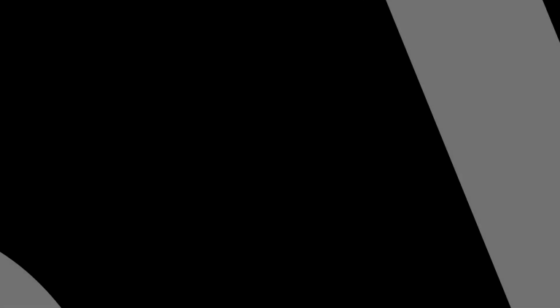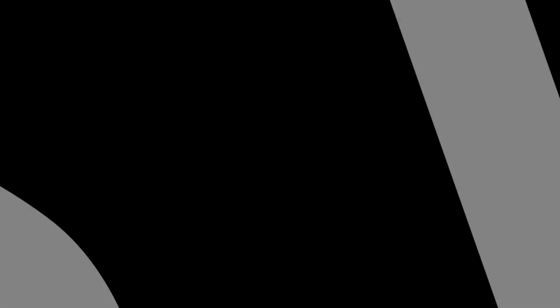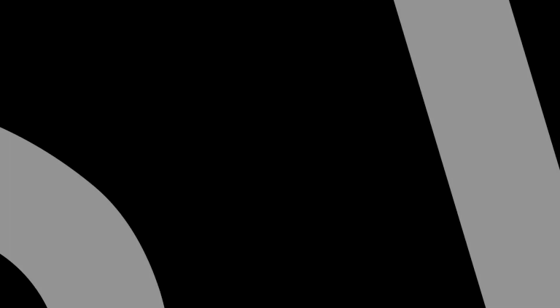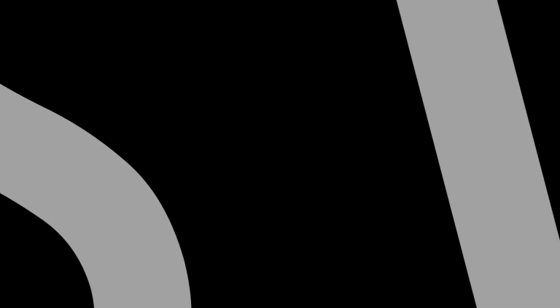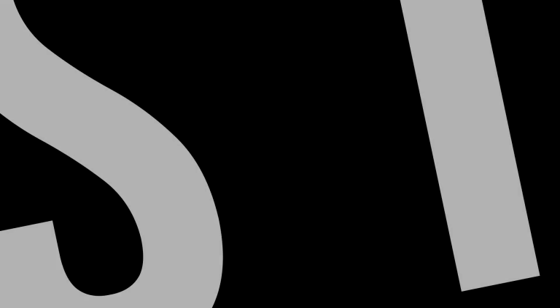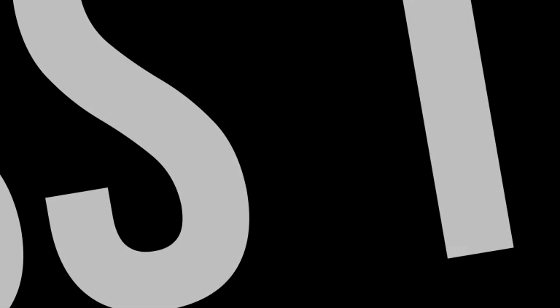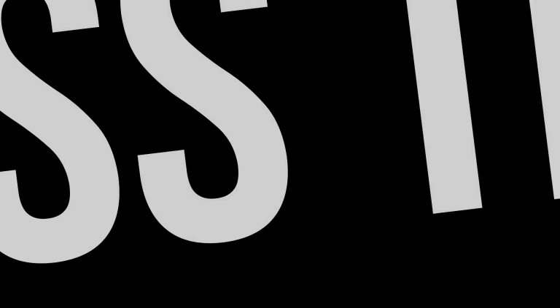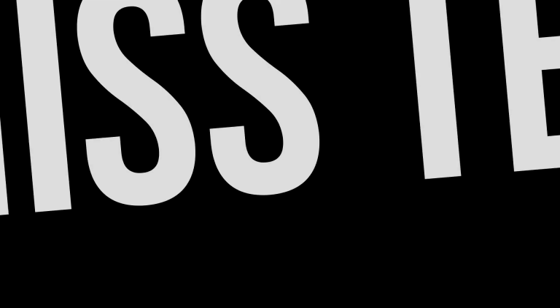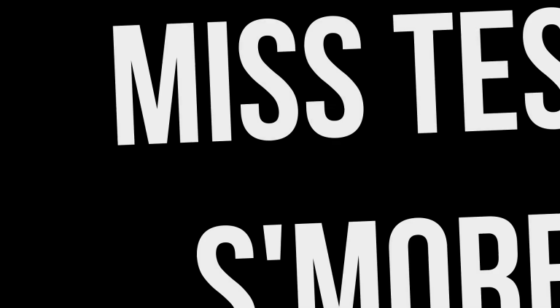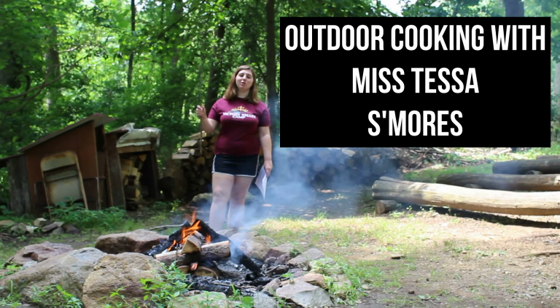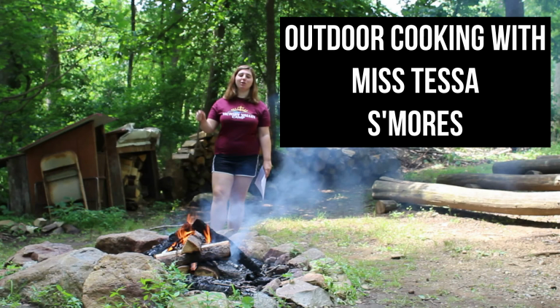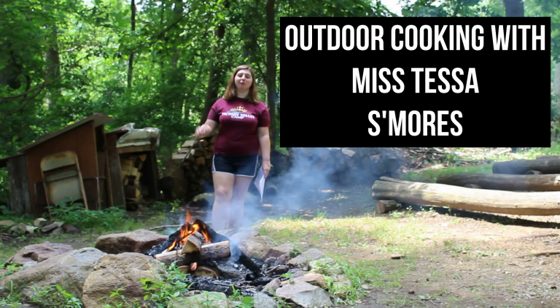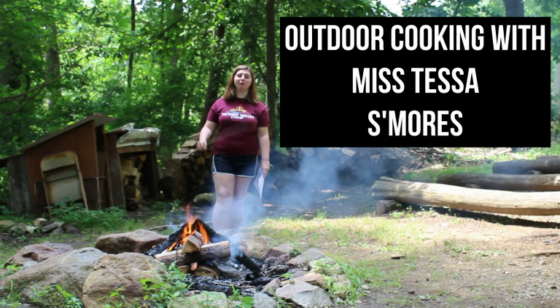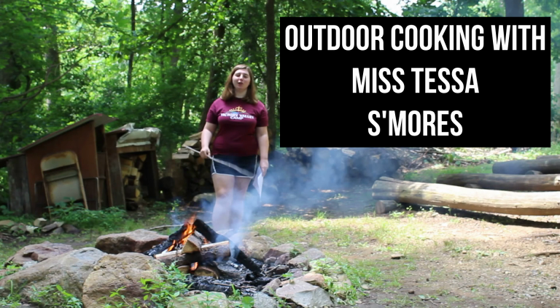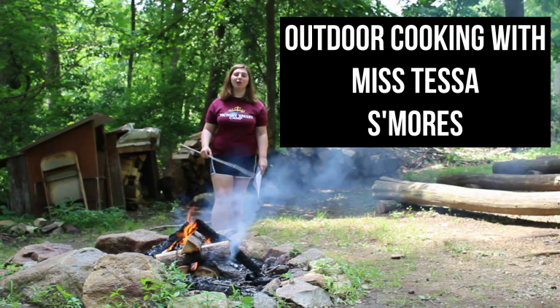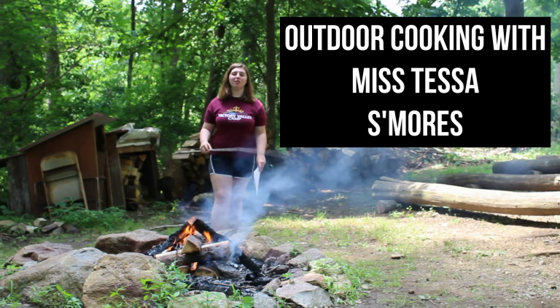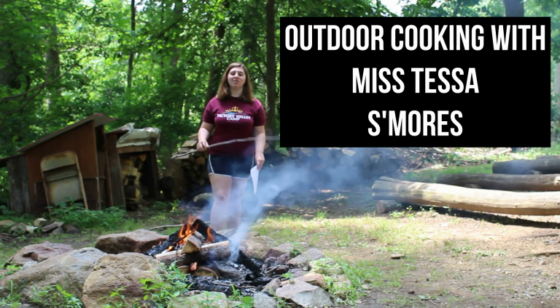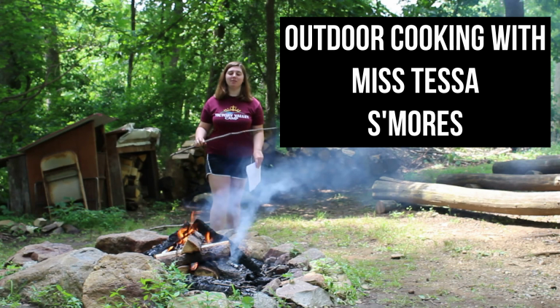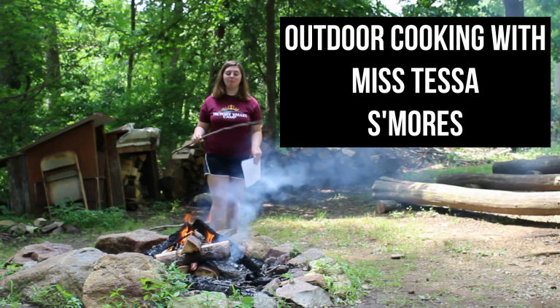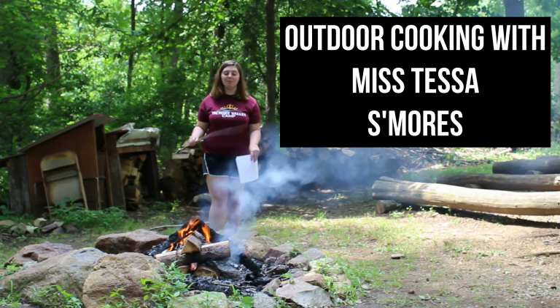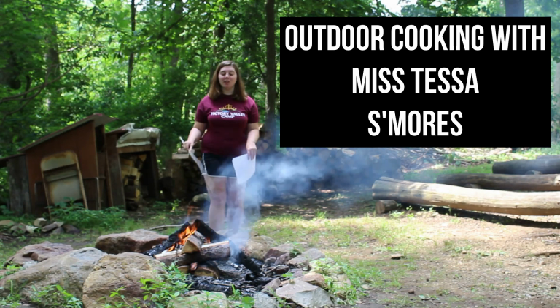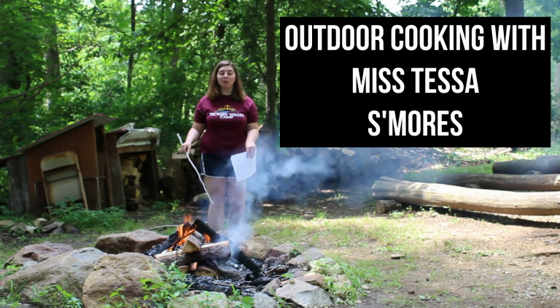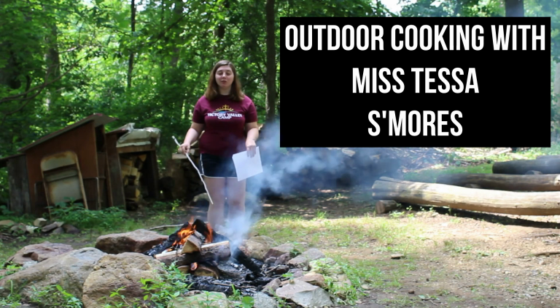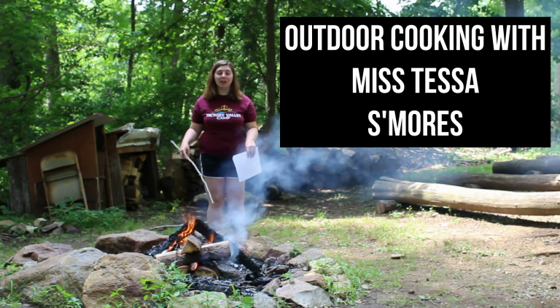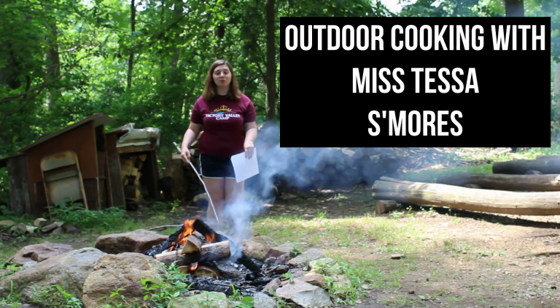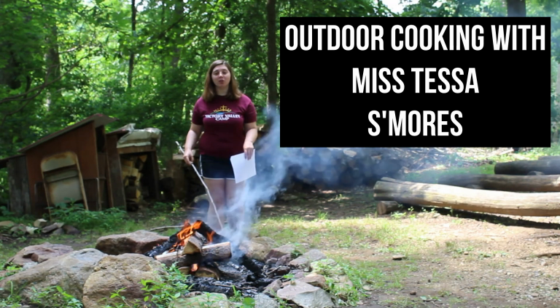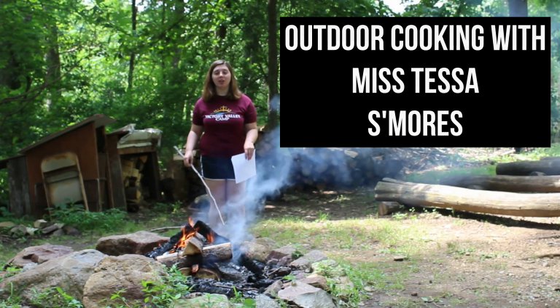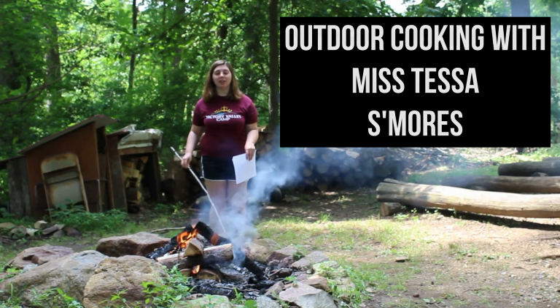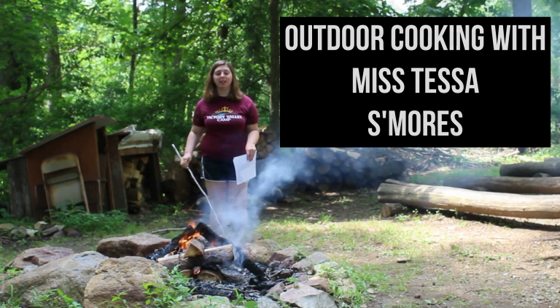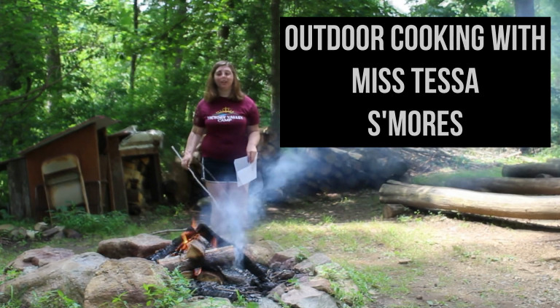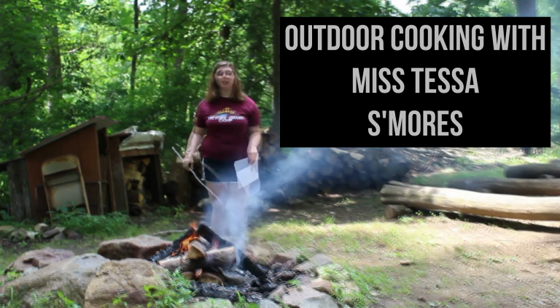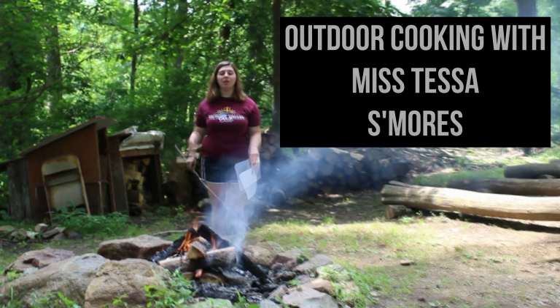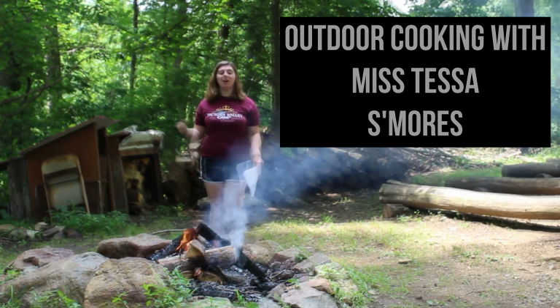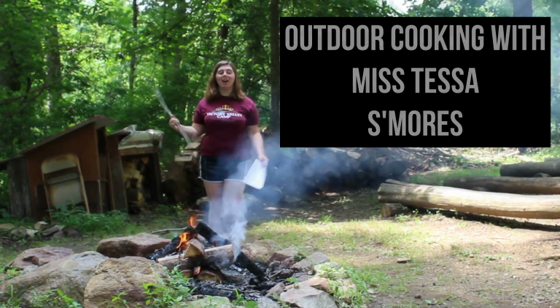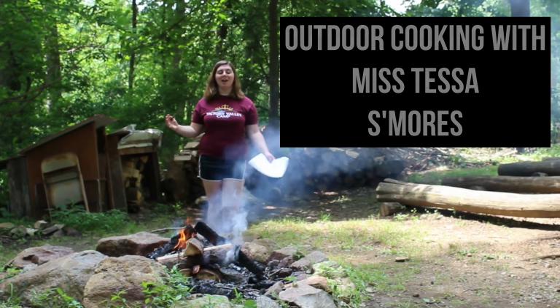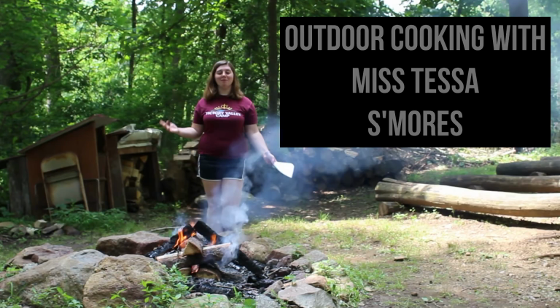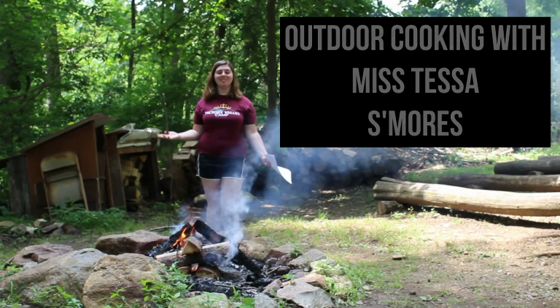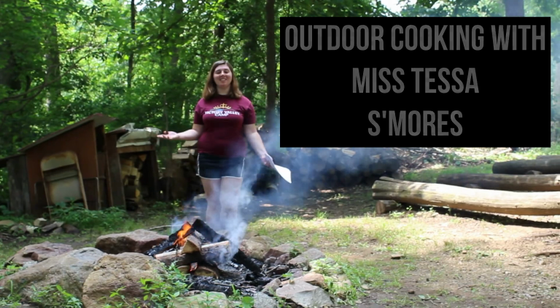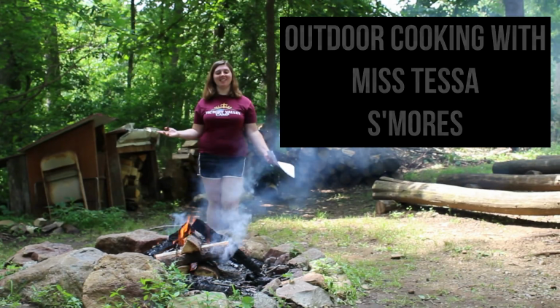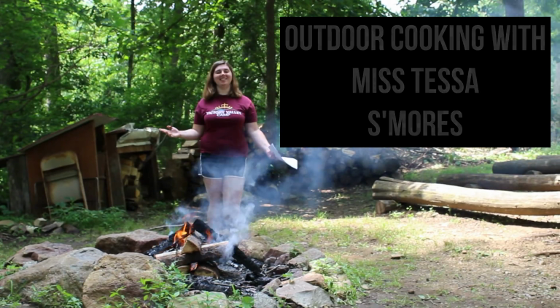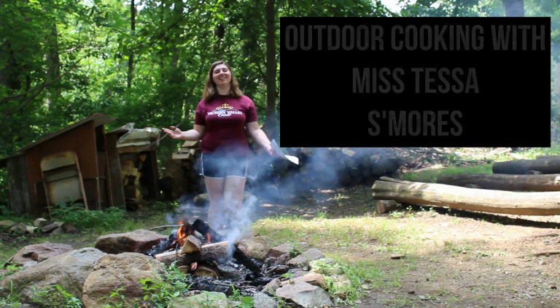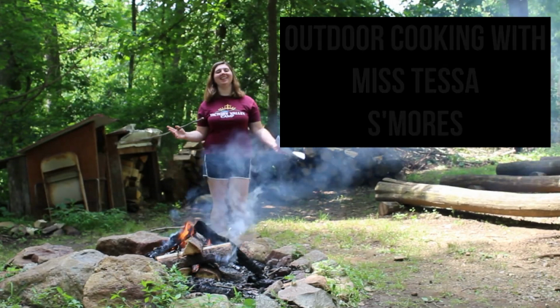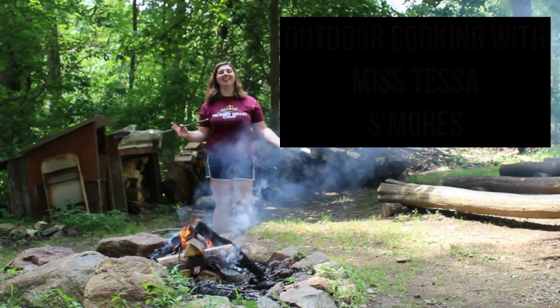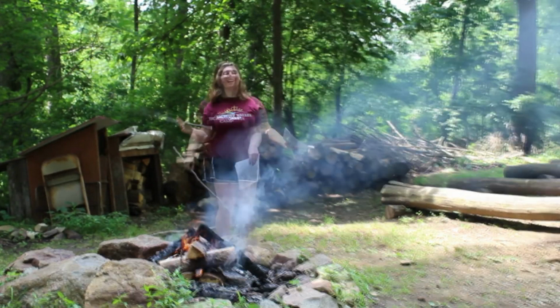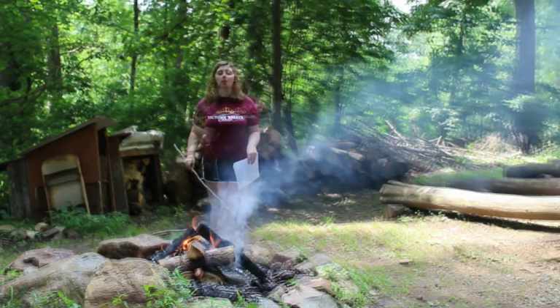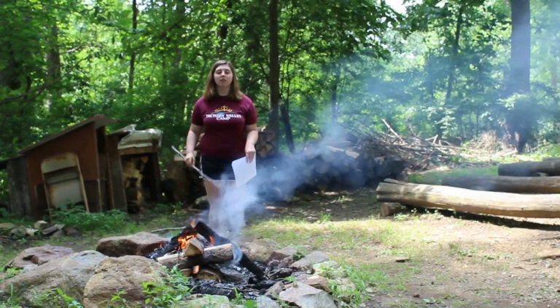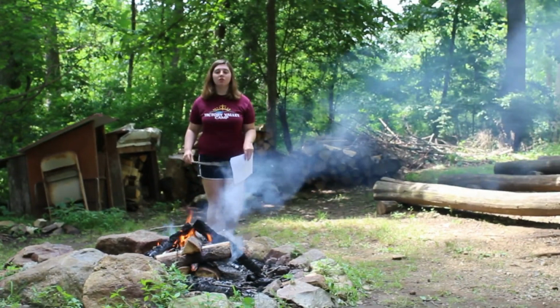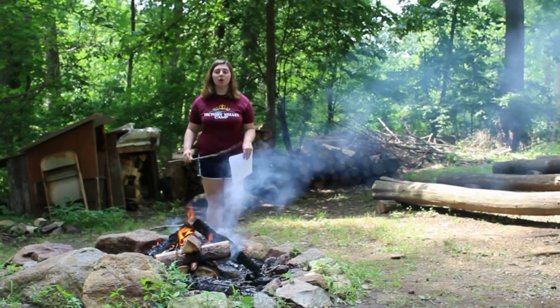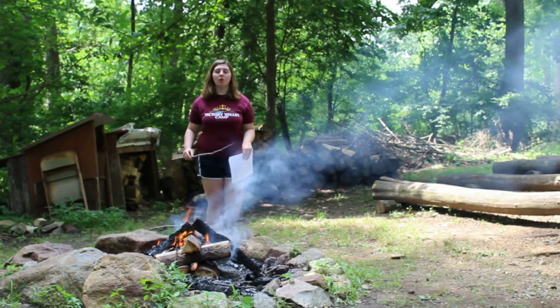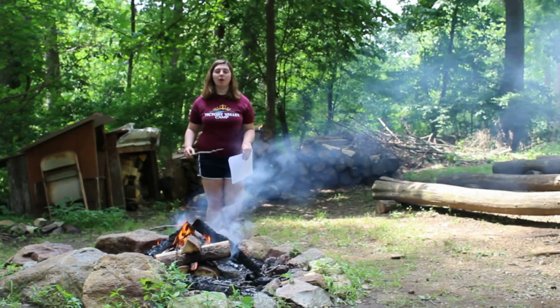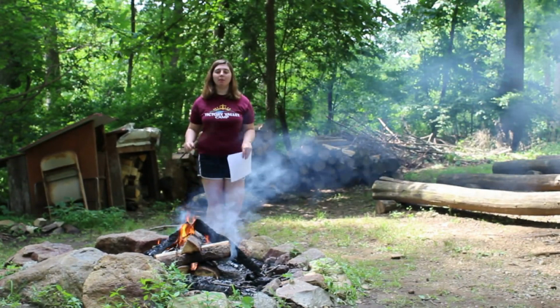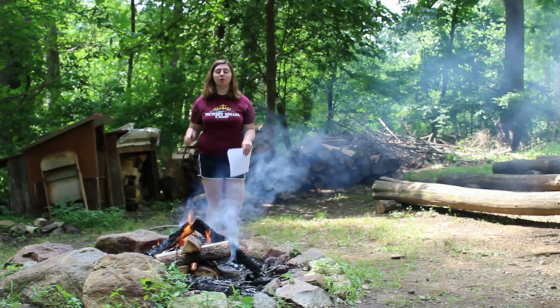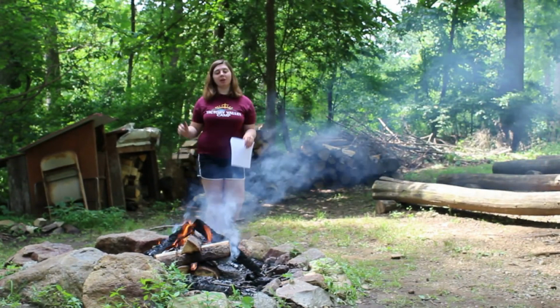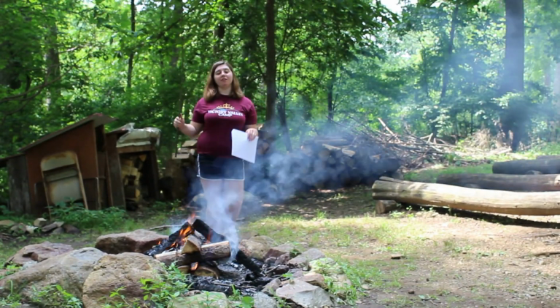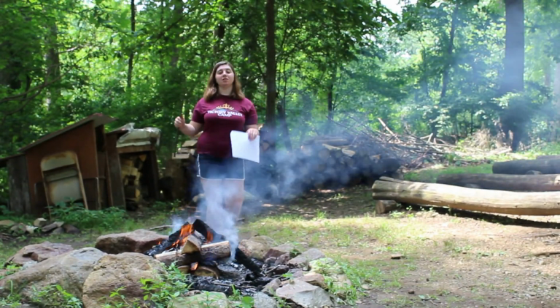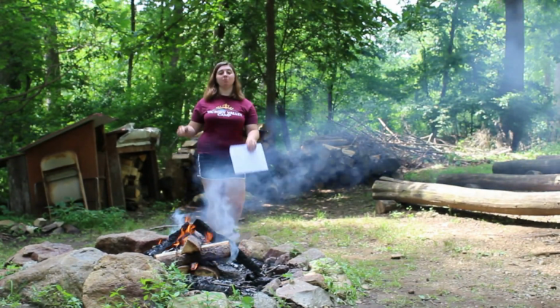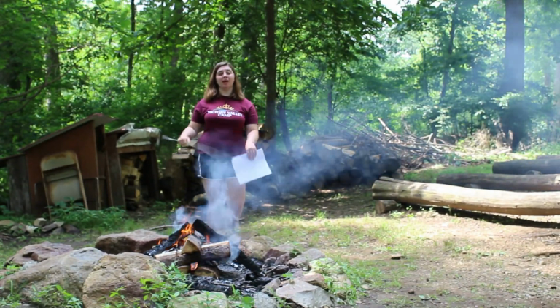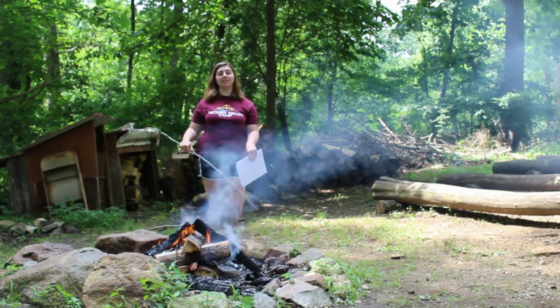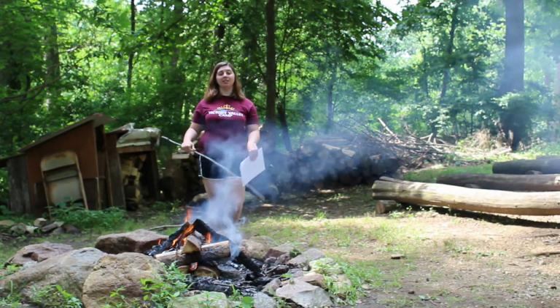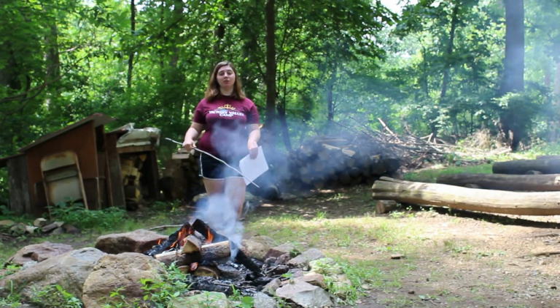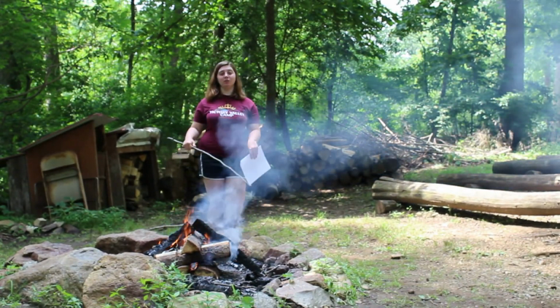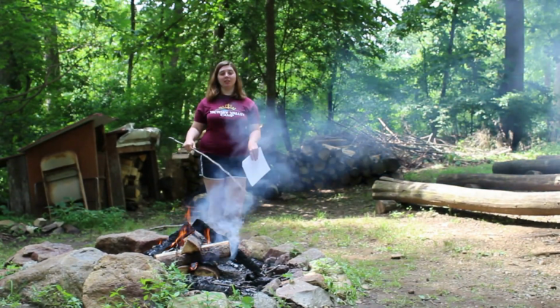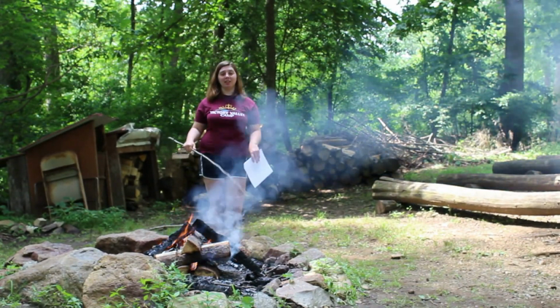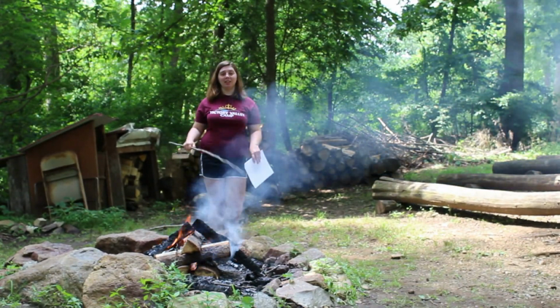Hi guys, welcome to your first meal for outdoor cooking. I'm Miss Tessa, so I'm going to bring out the supplies that you need.